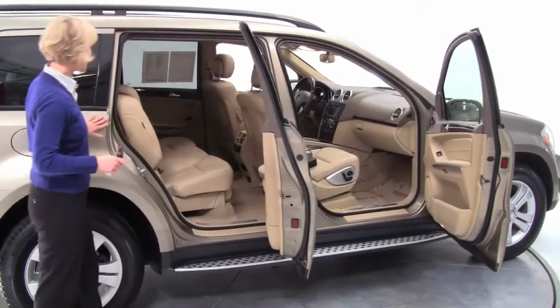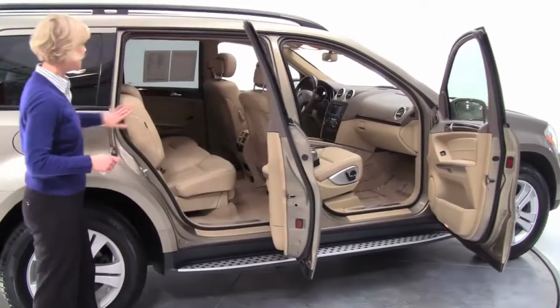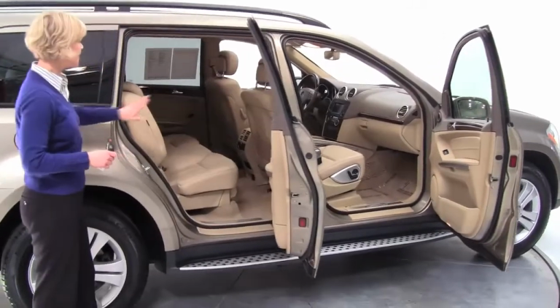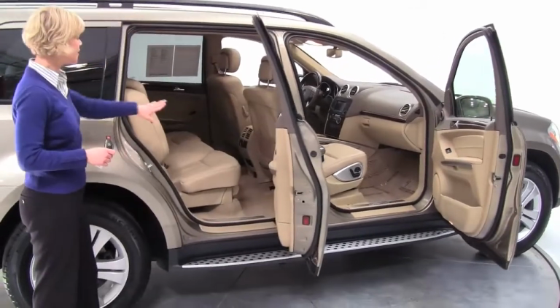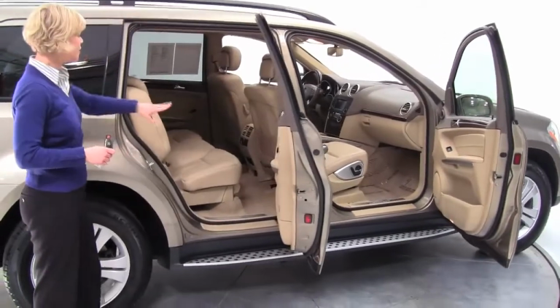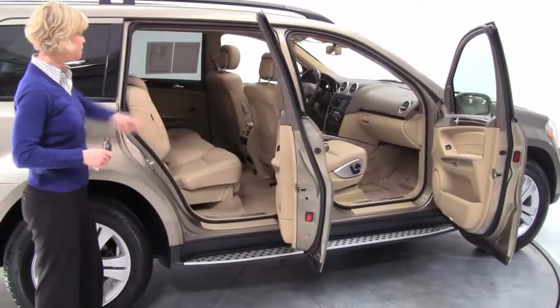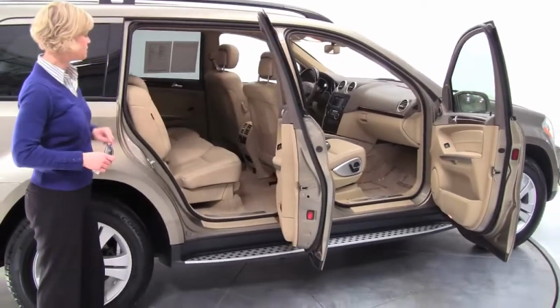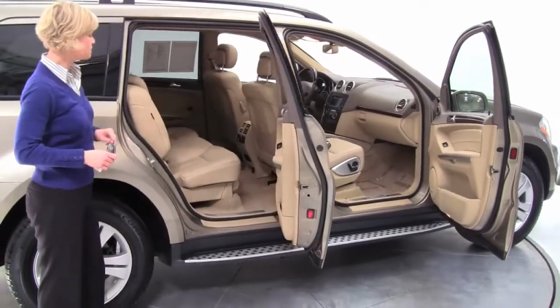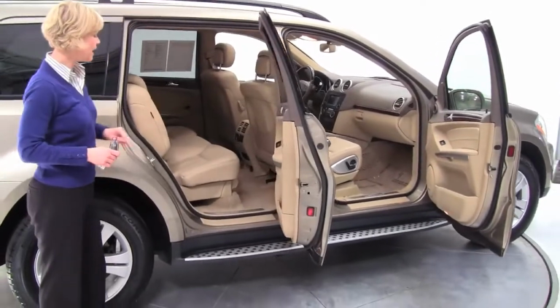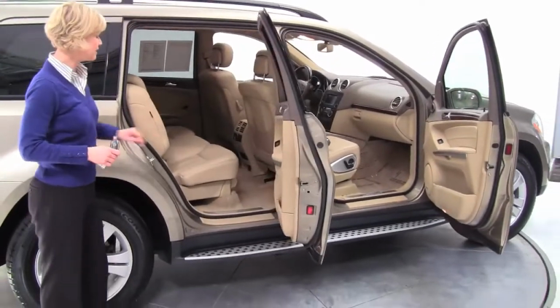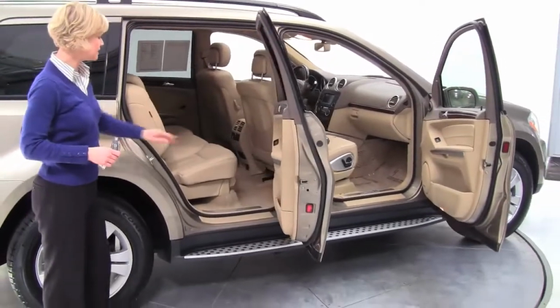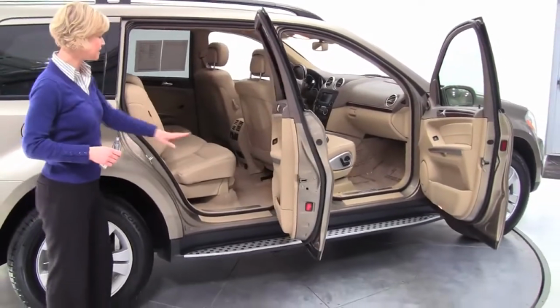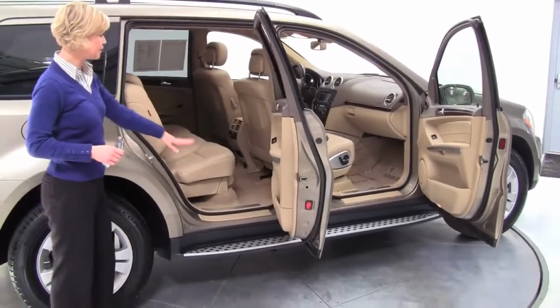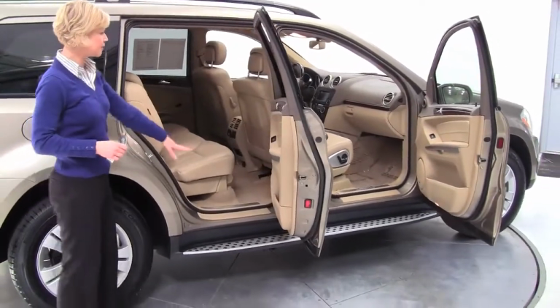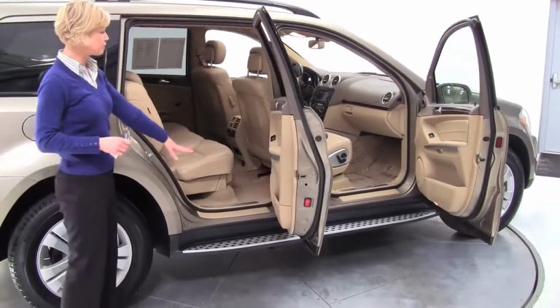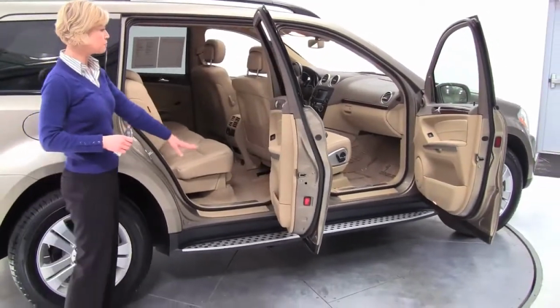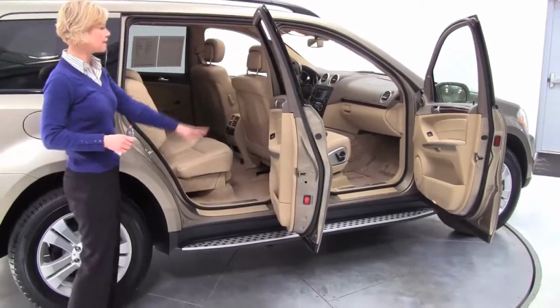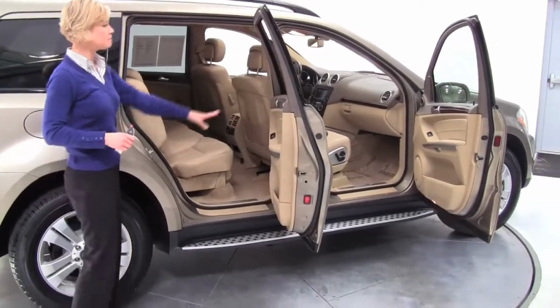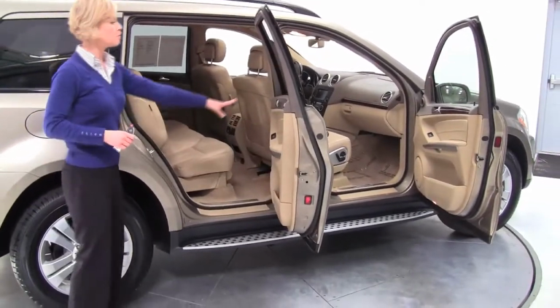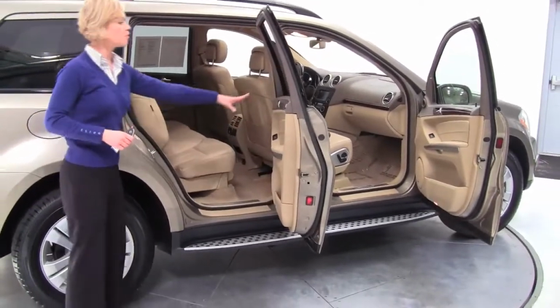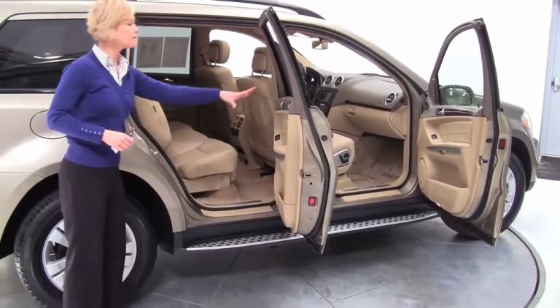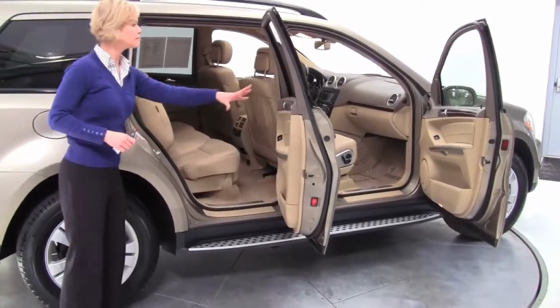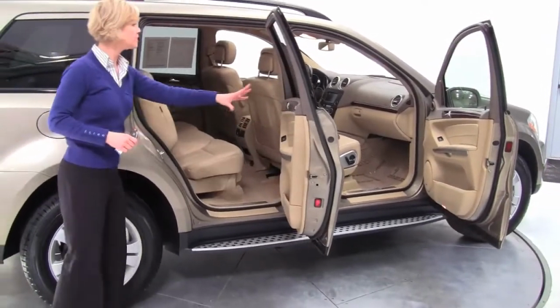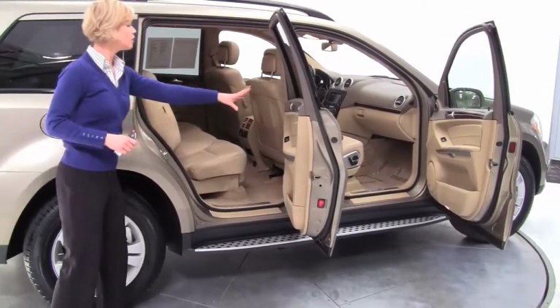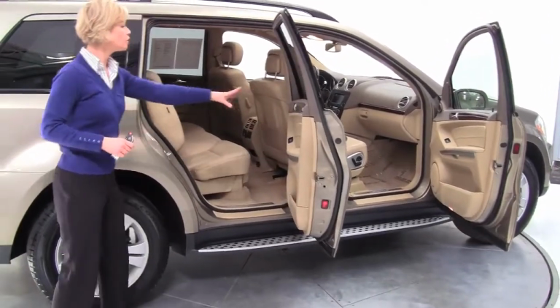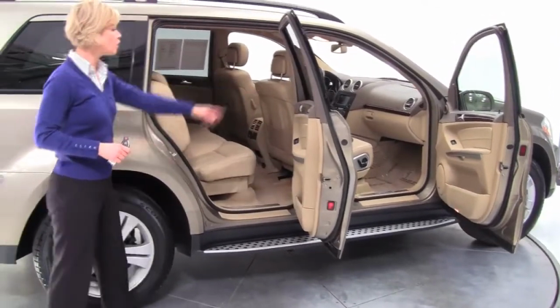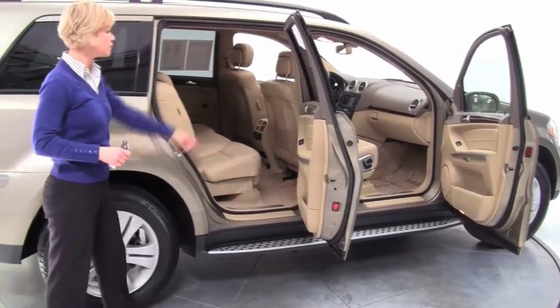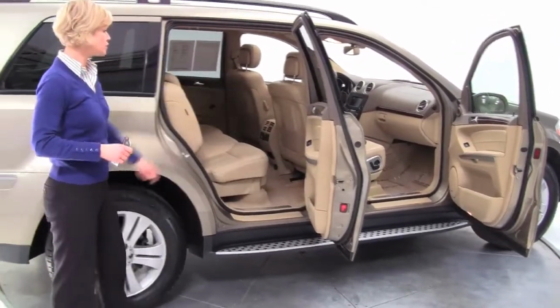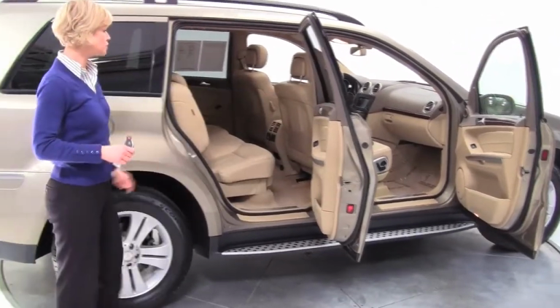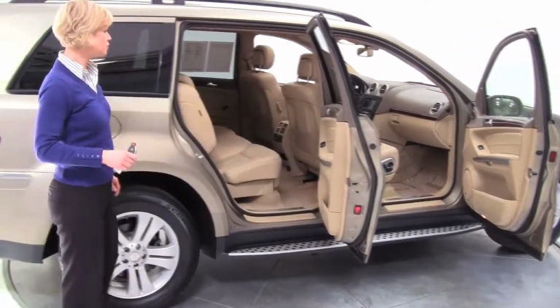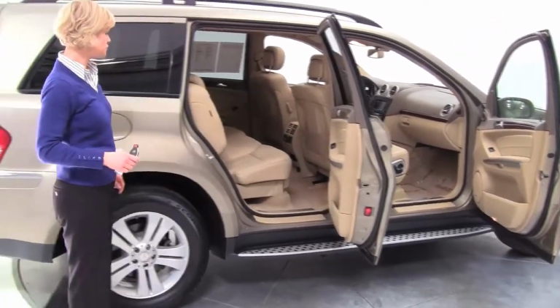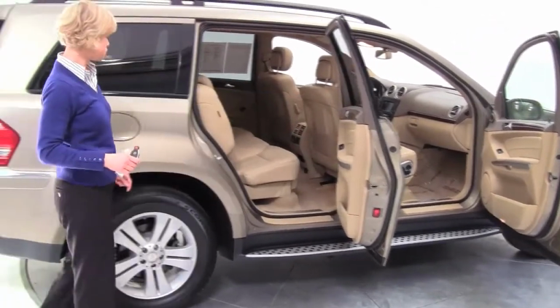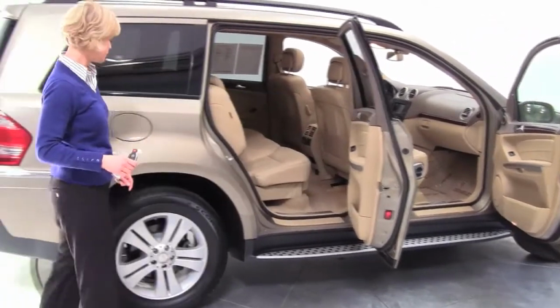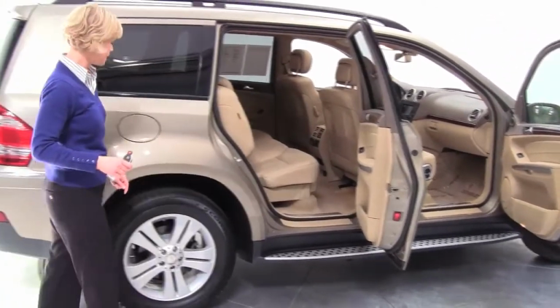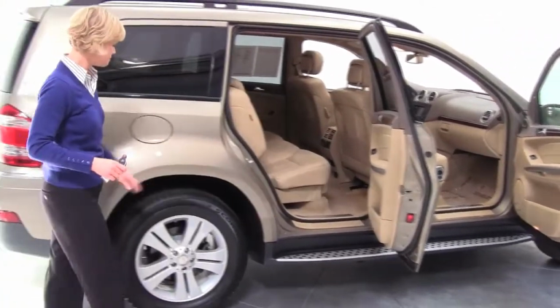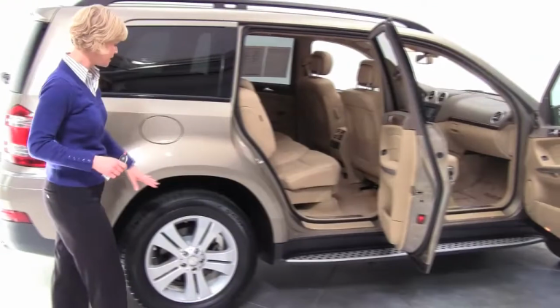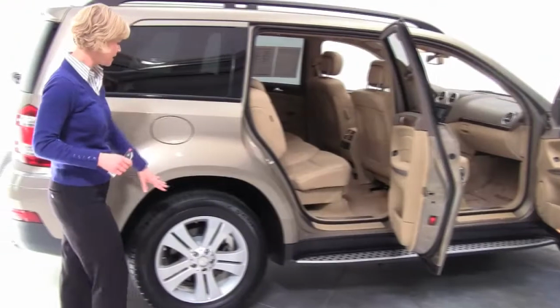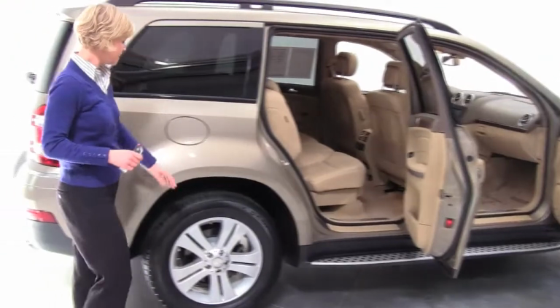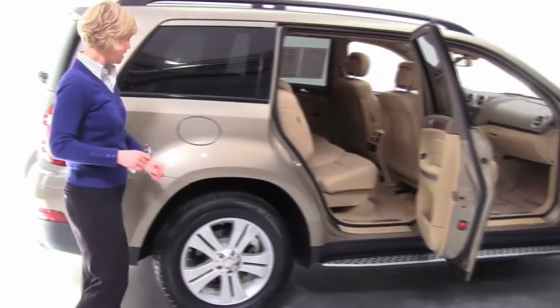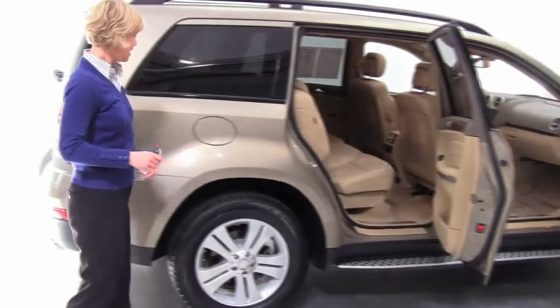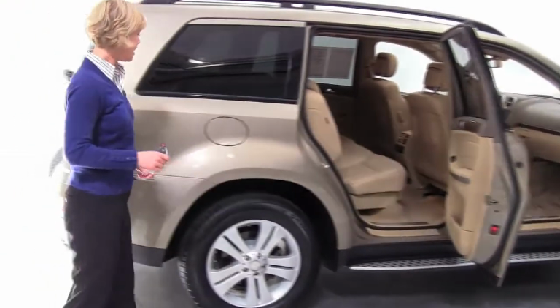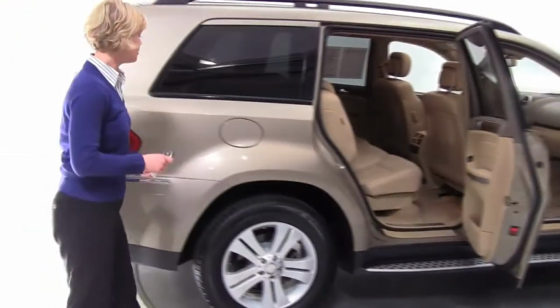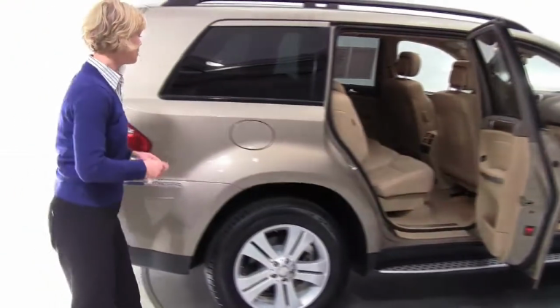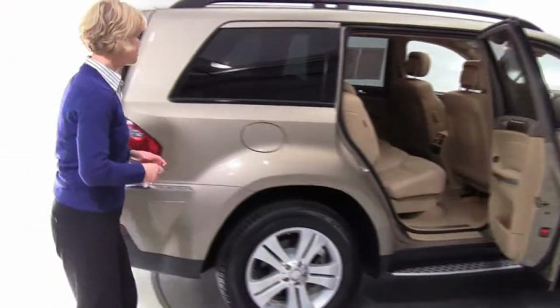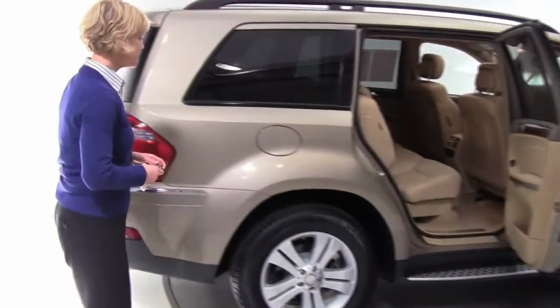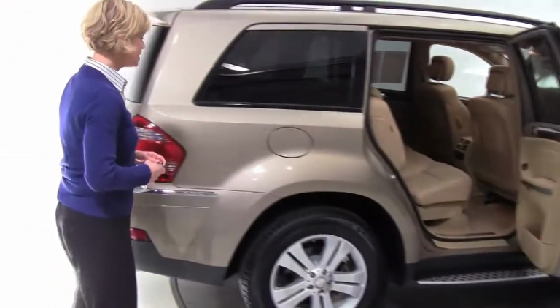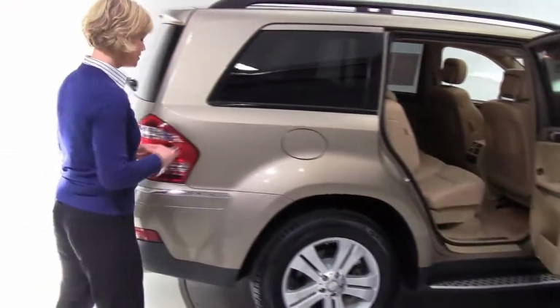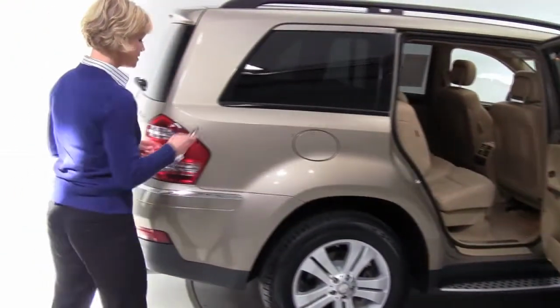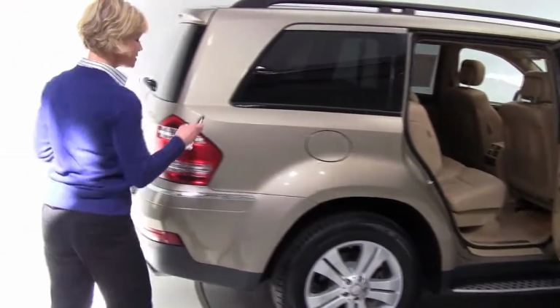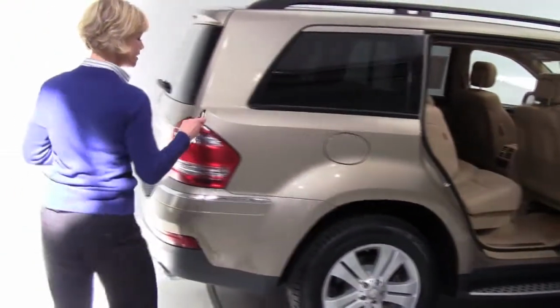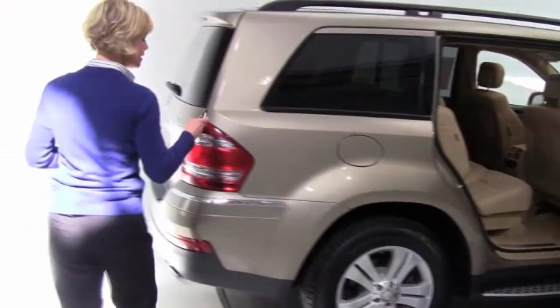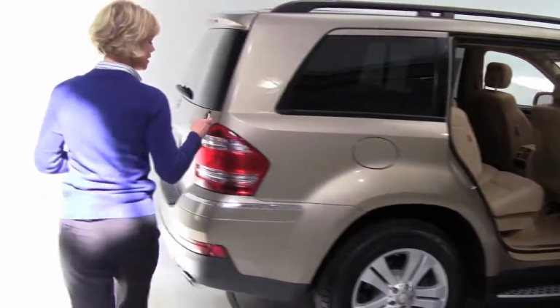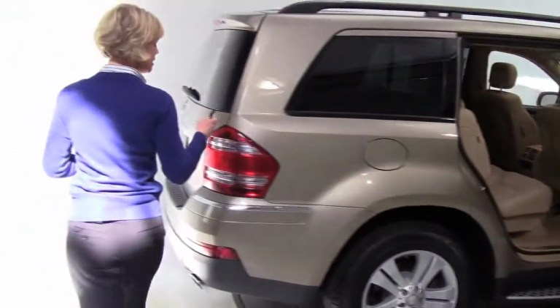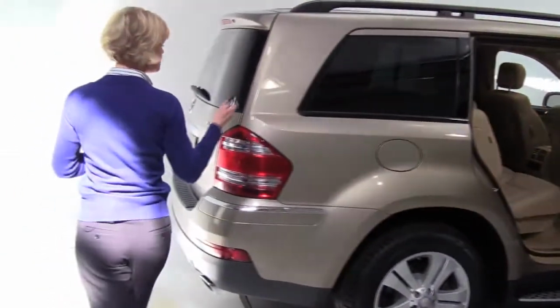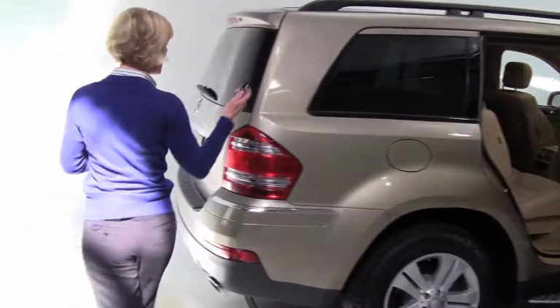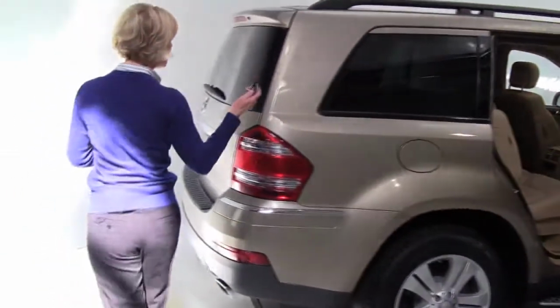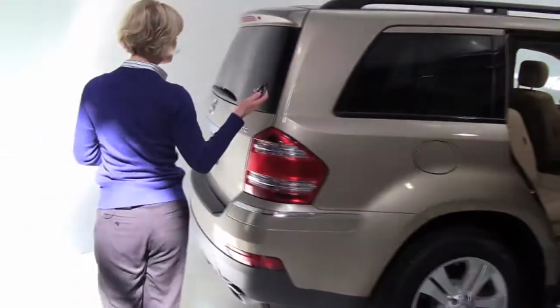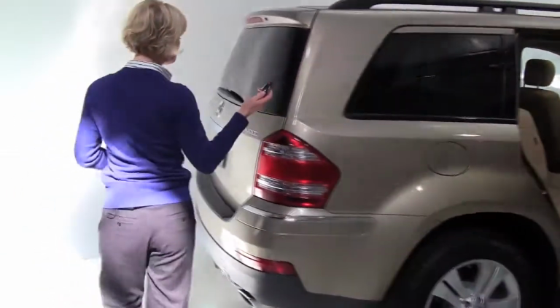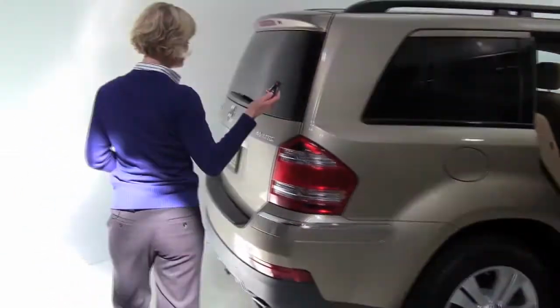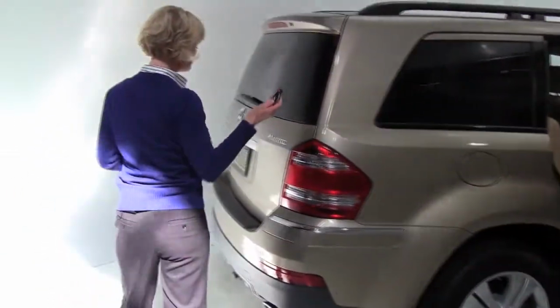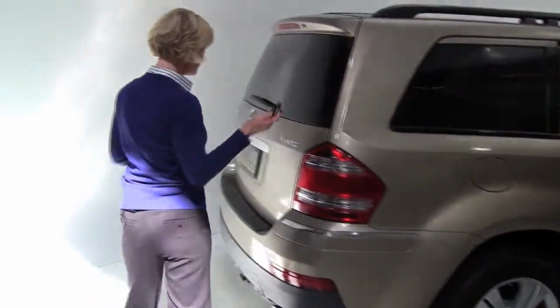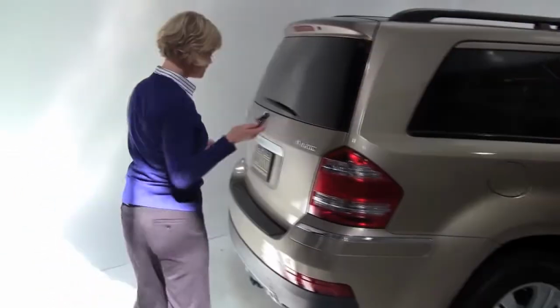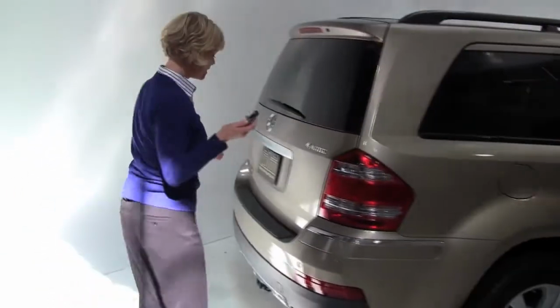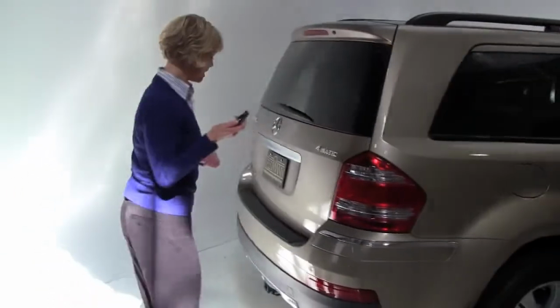Tan with a blonde interior, running boards, gorgeous wood trim, alloy wheels, and a power rear liftgate.